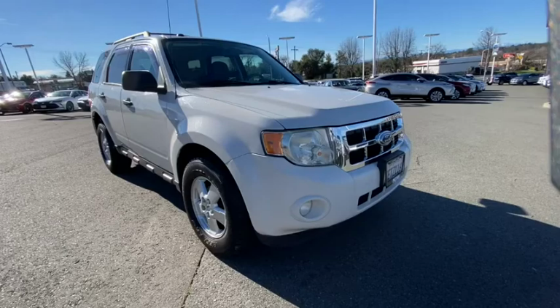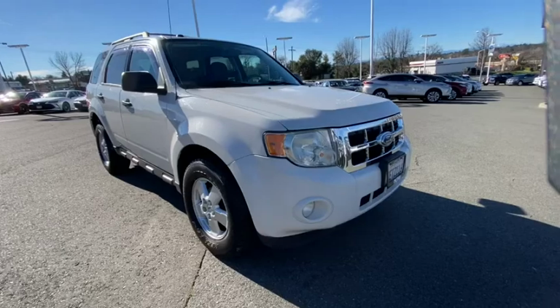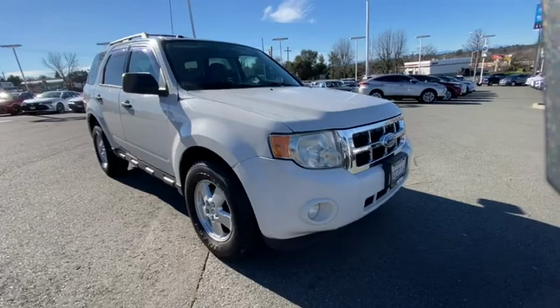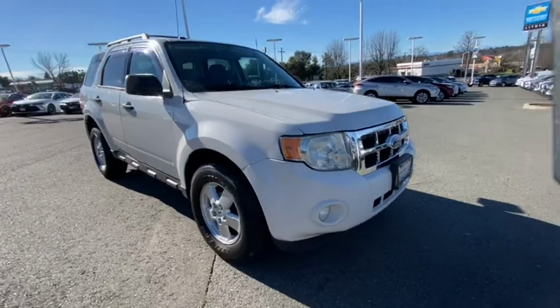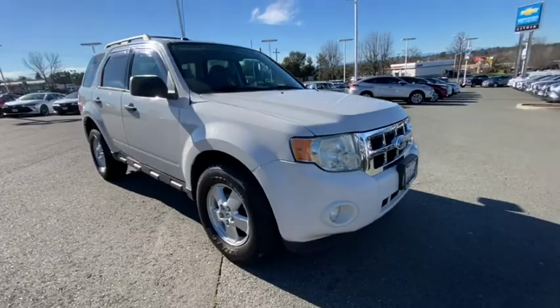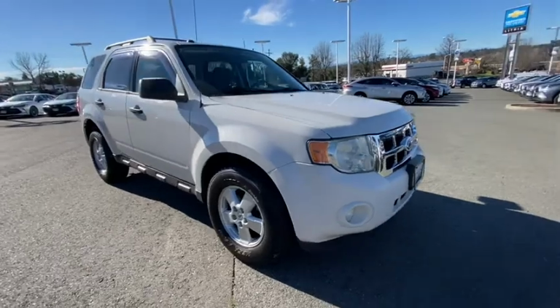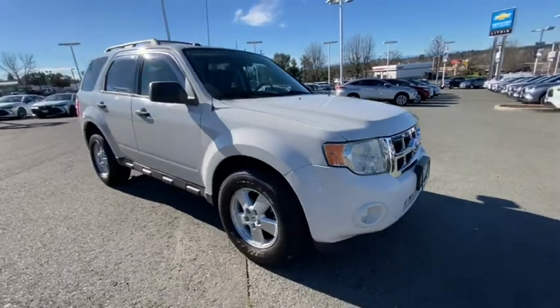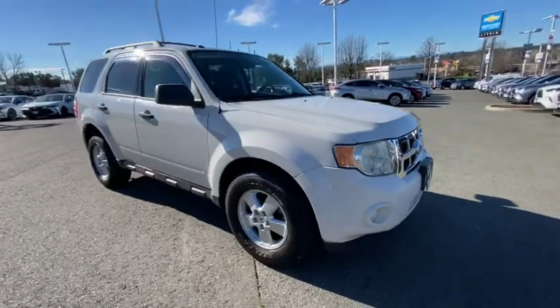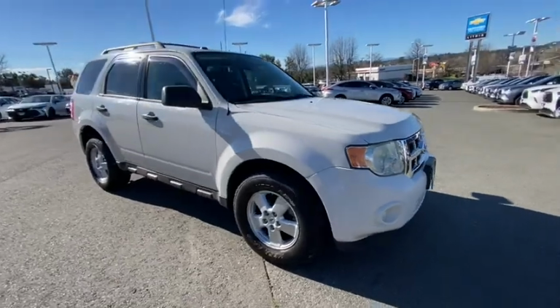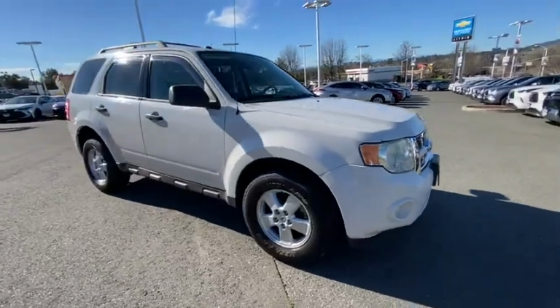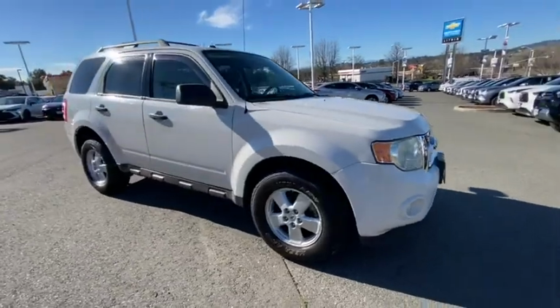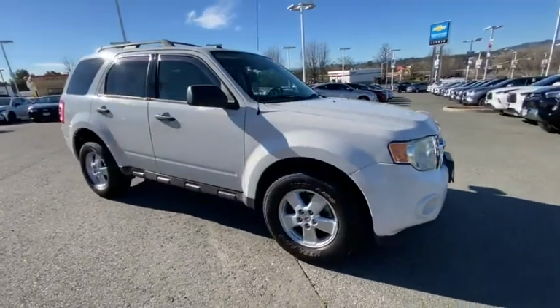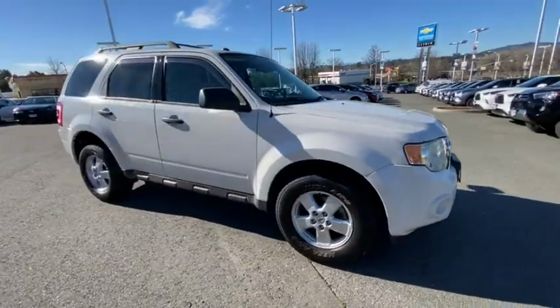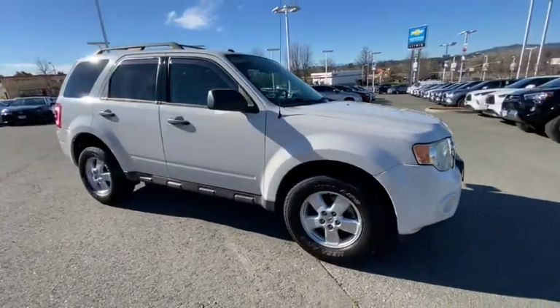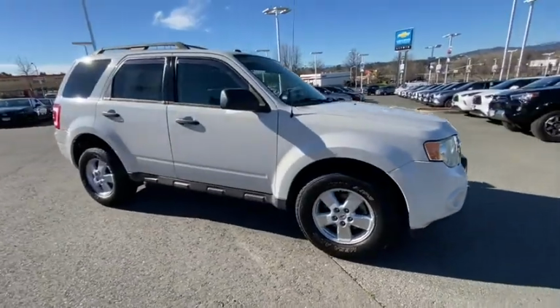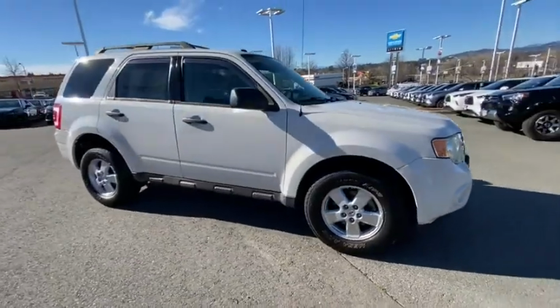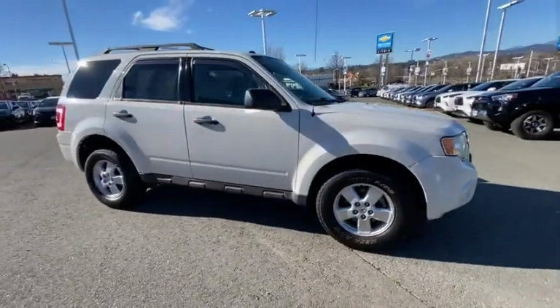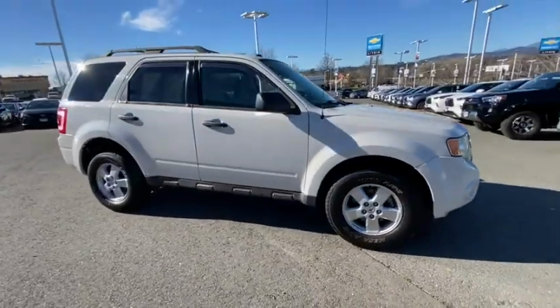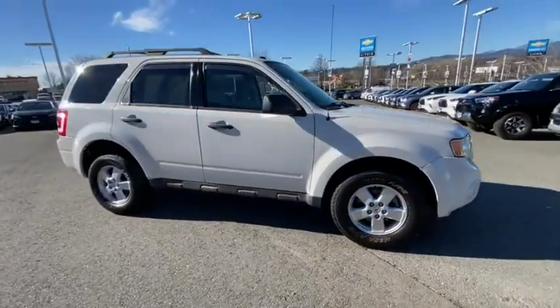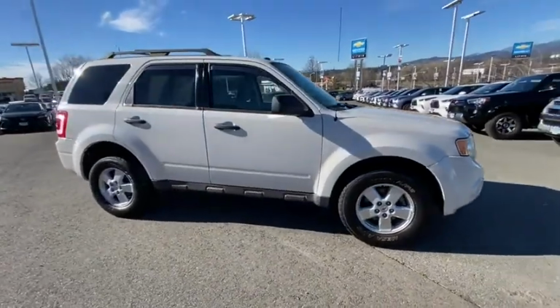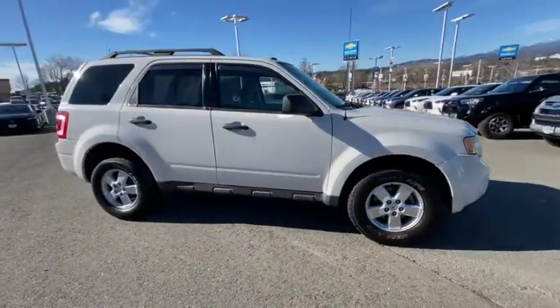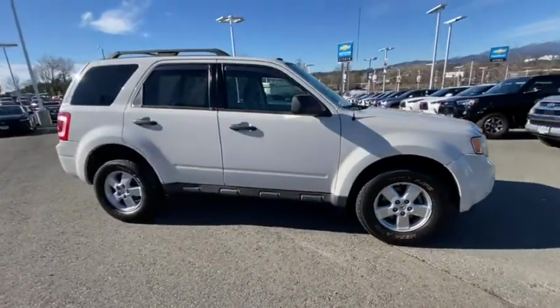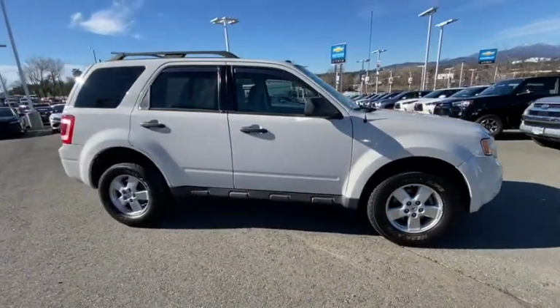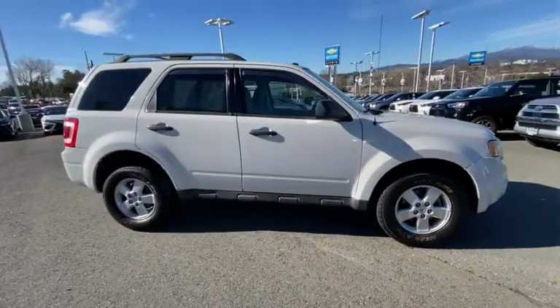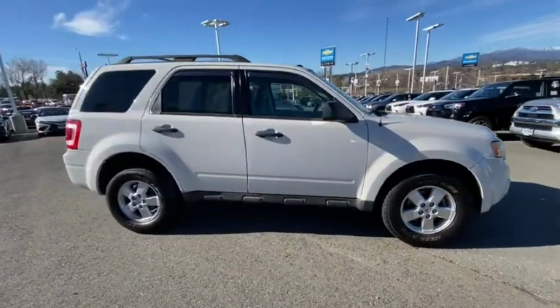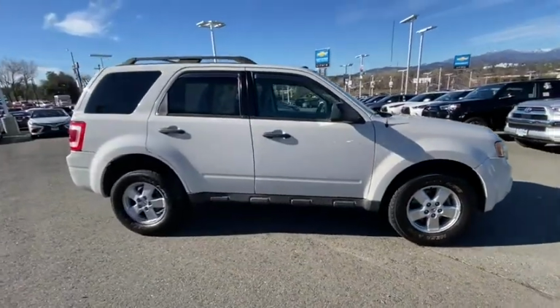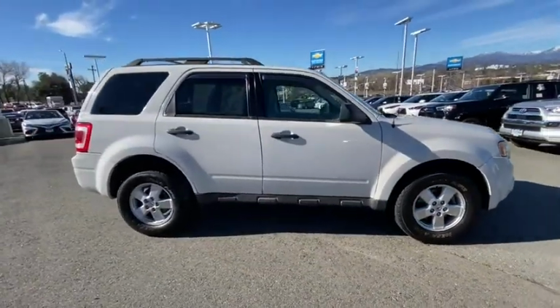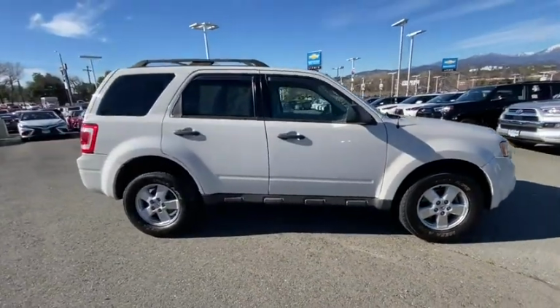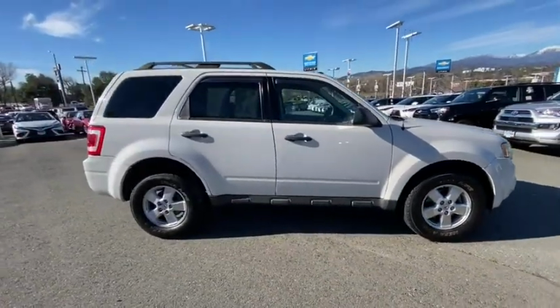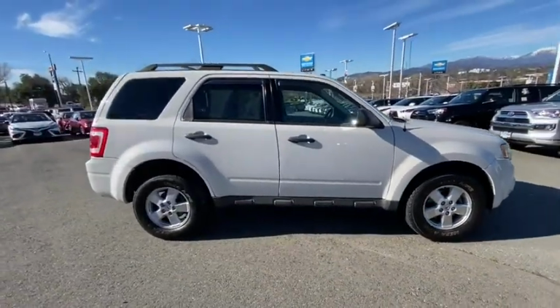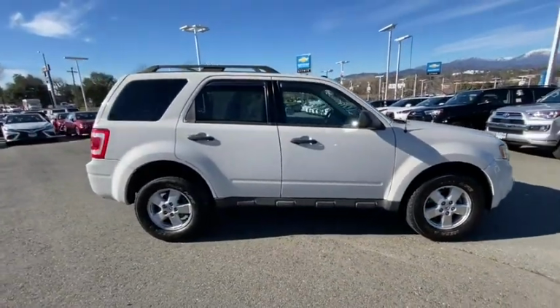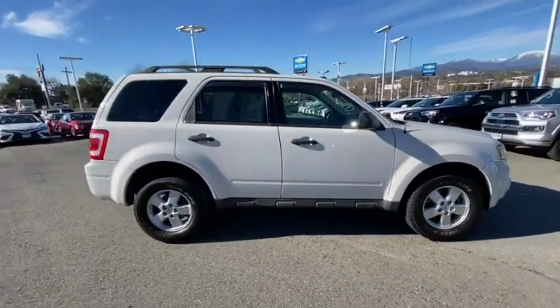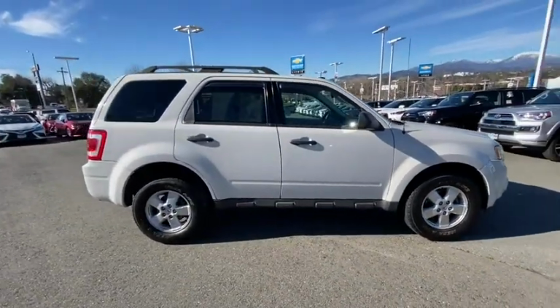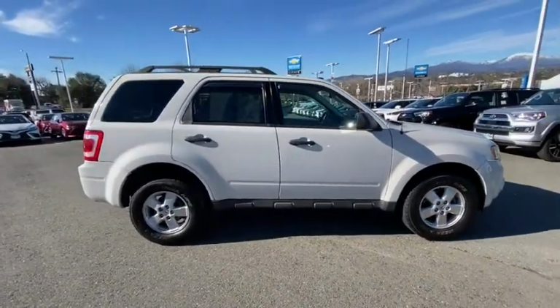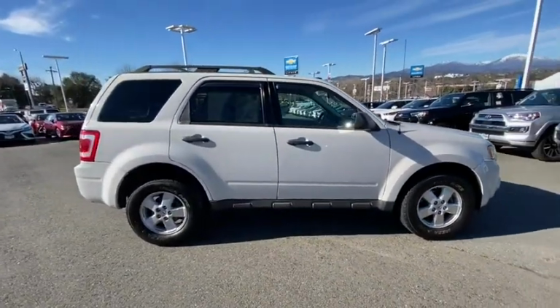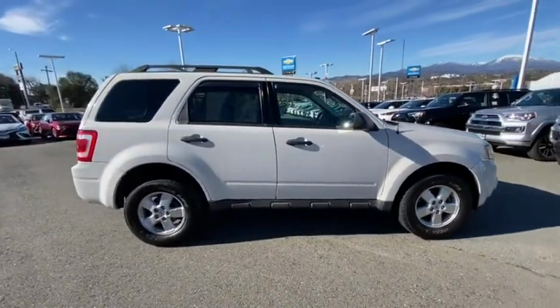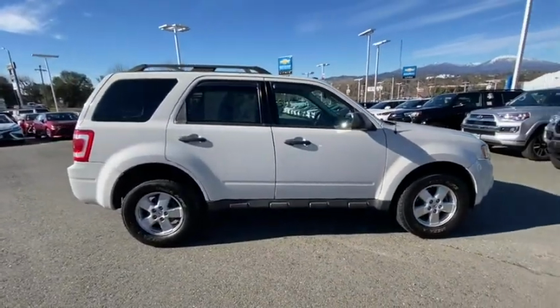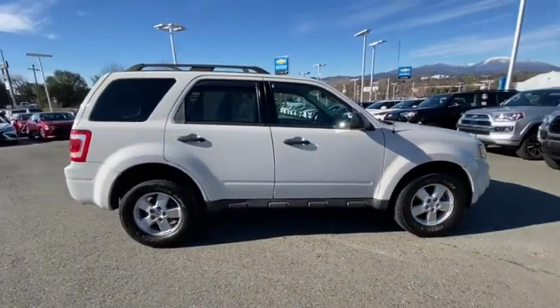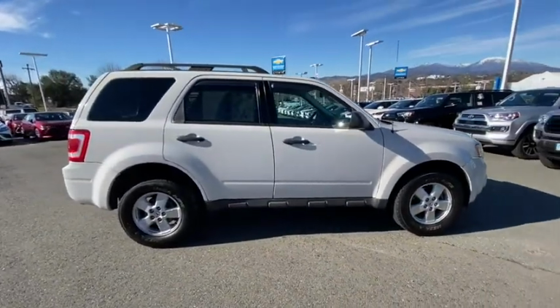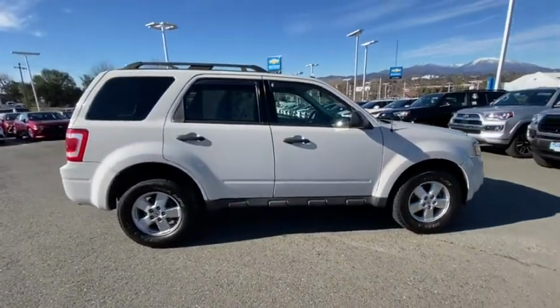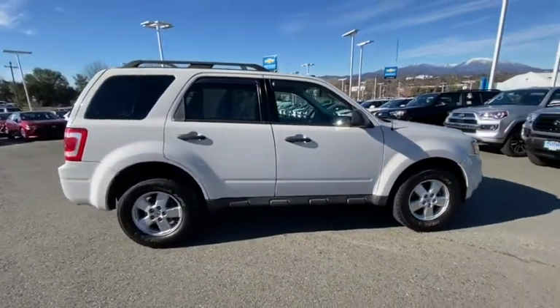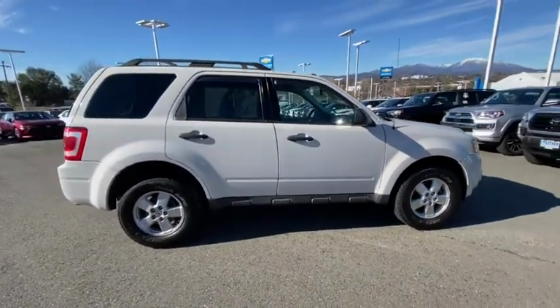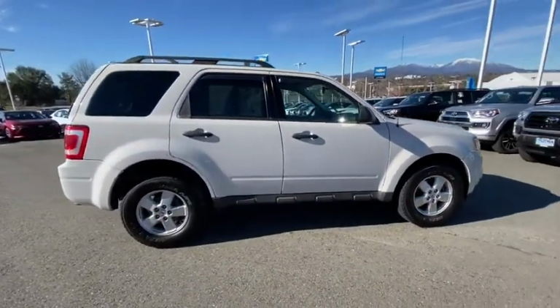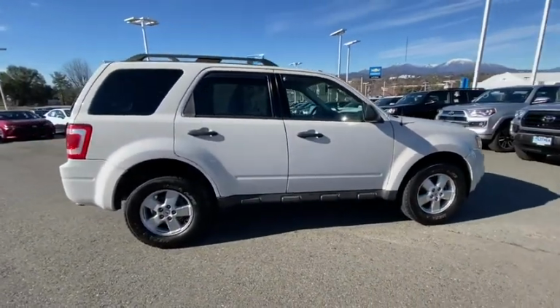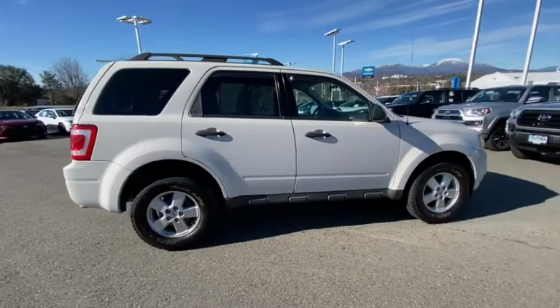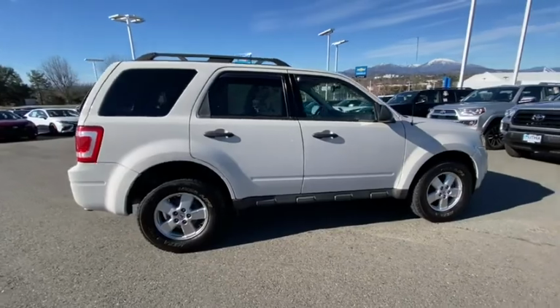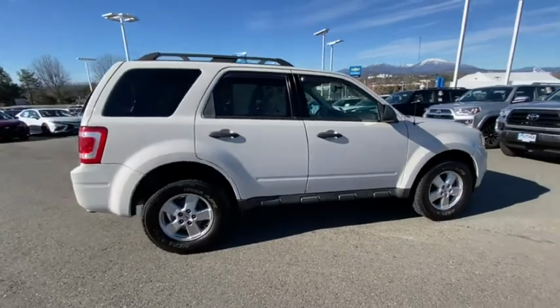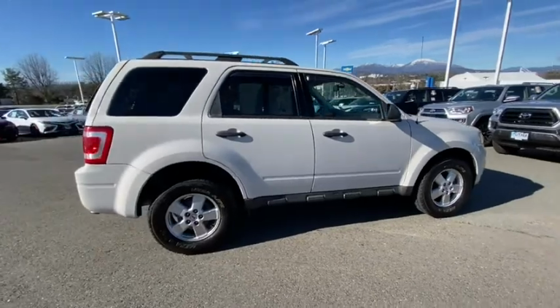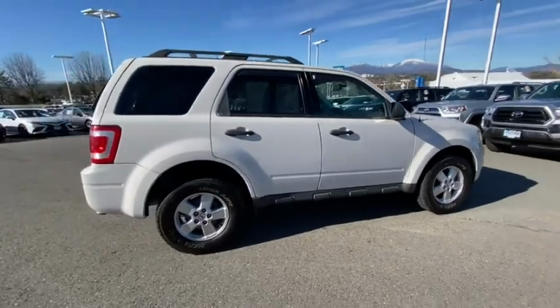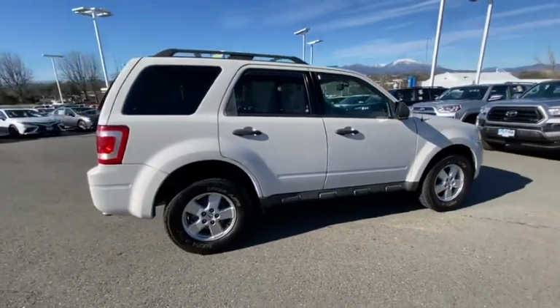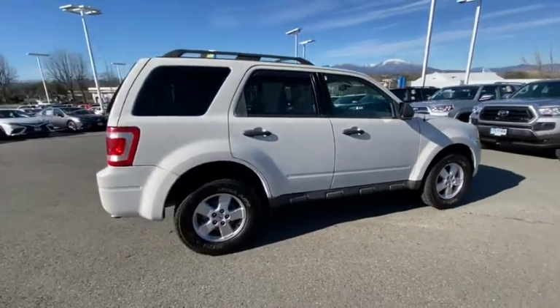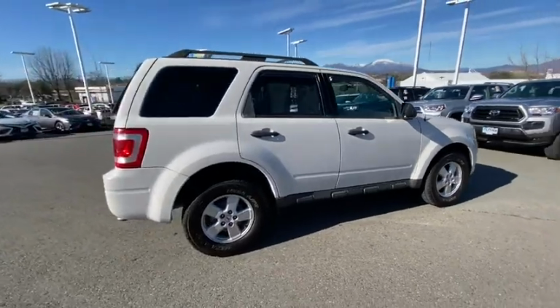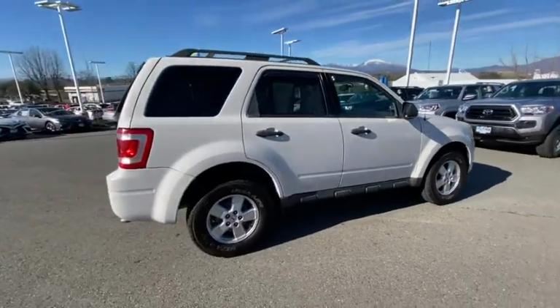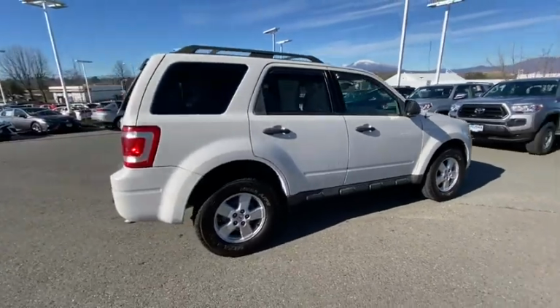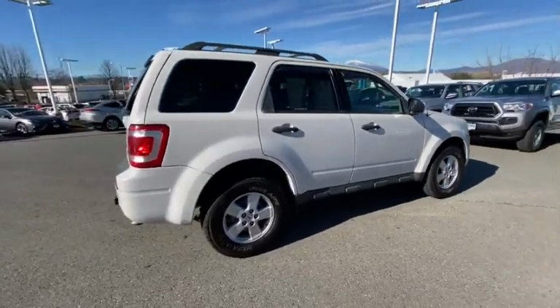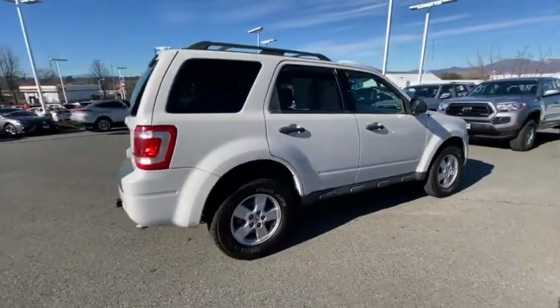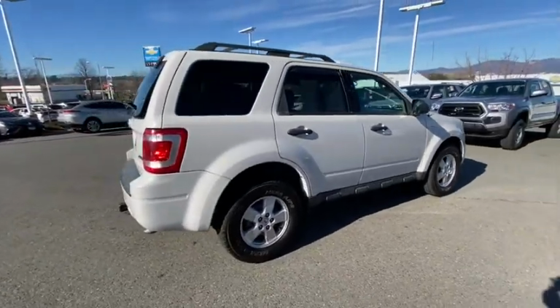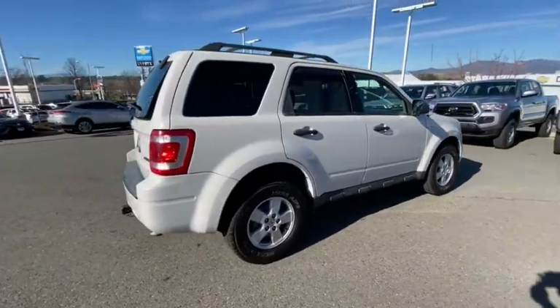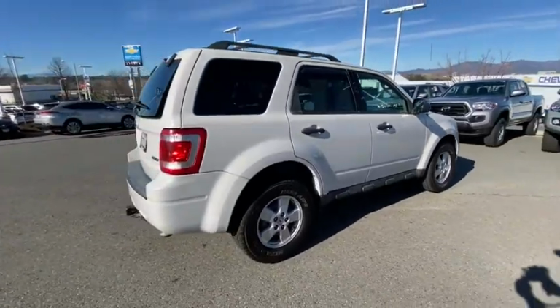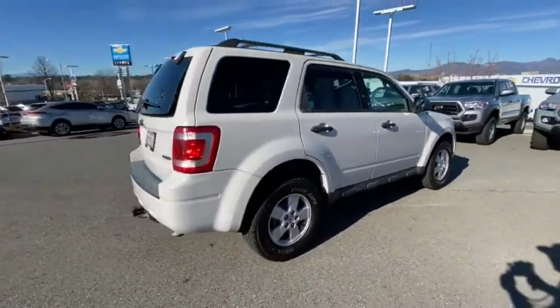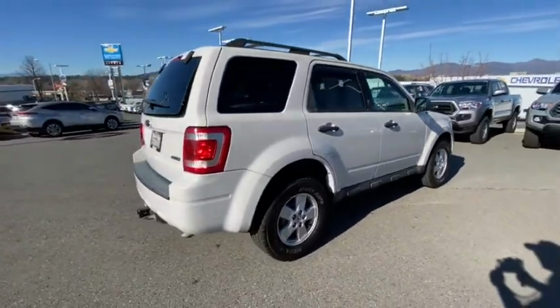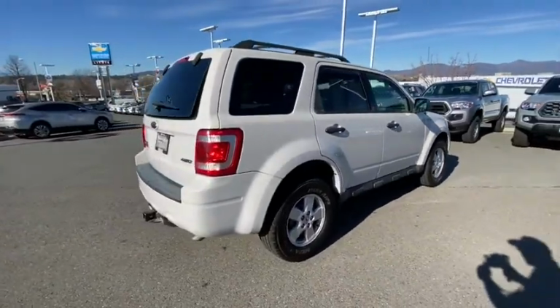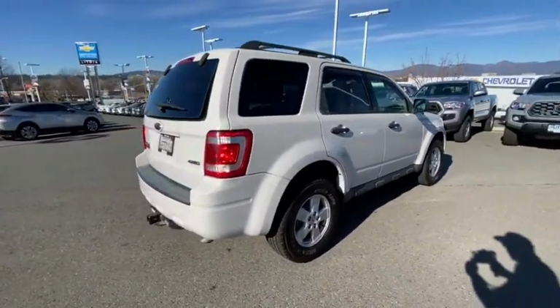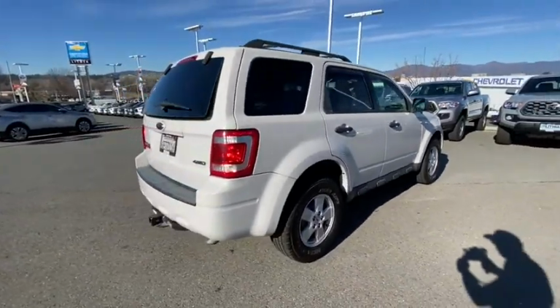Come test drive the 2009 Ford Escape. Gas engines flex, tow, zip and go with Ford Escape.